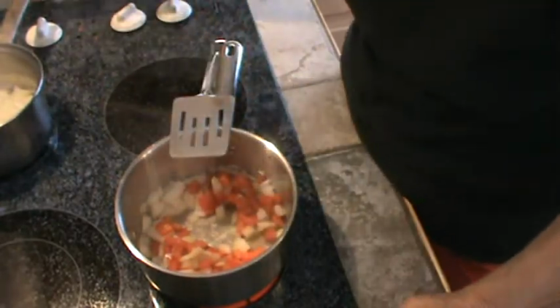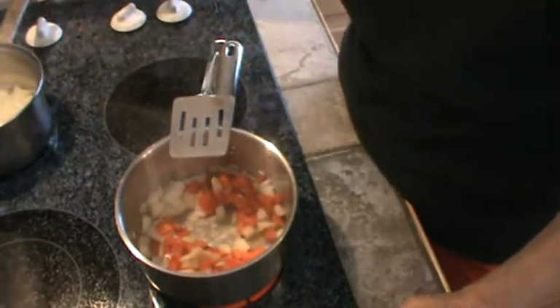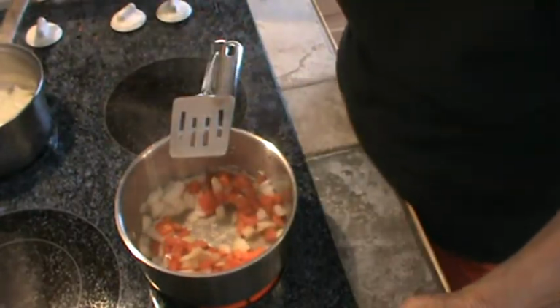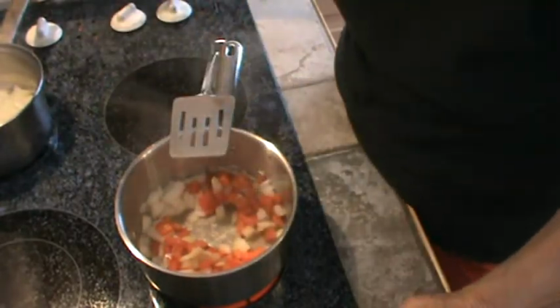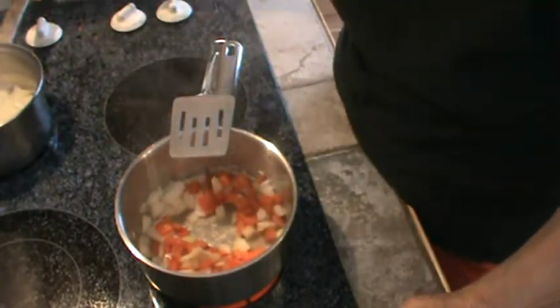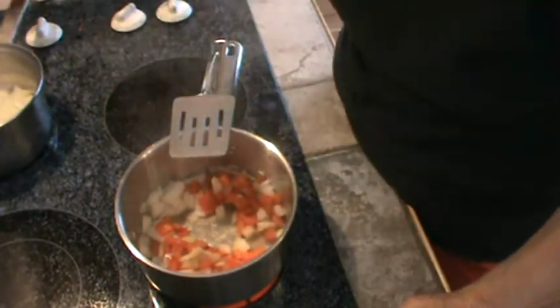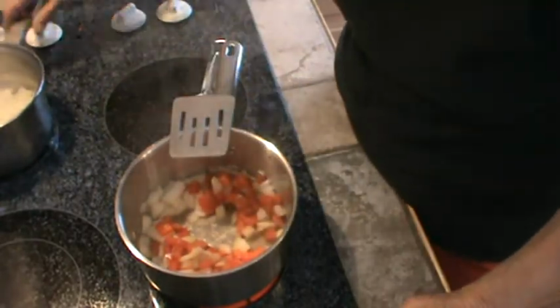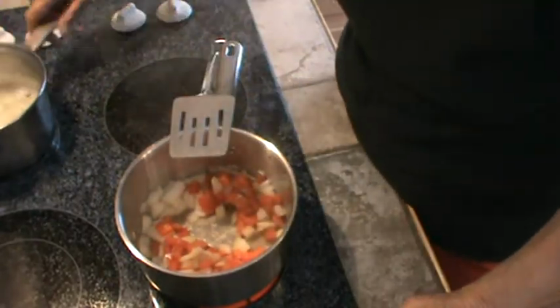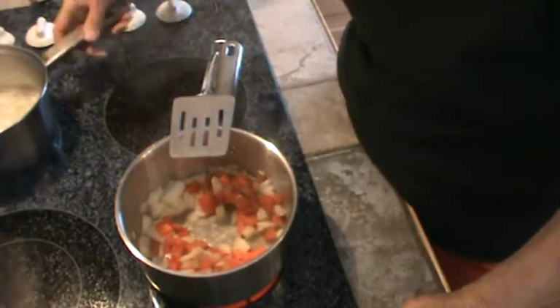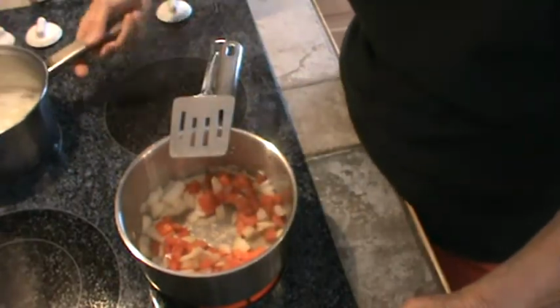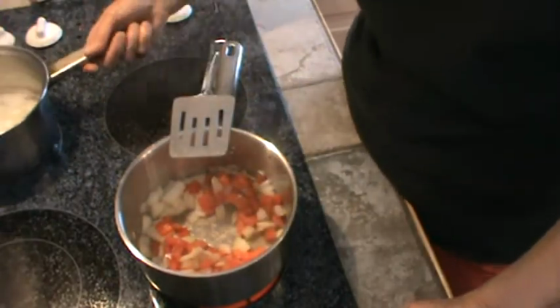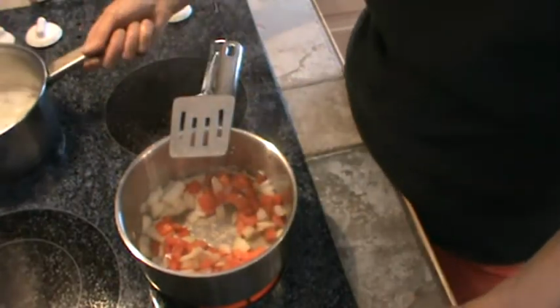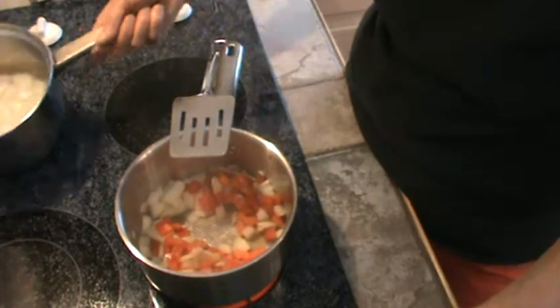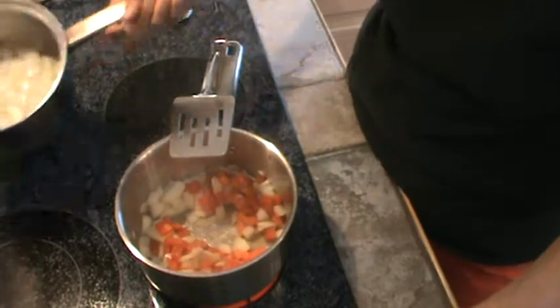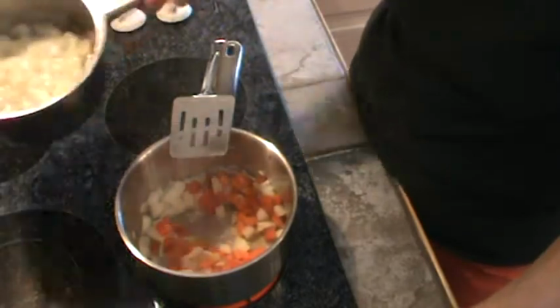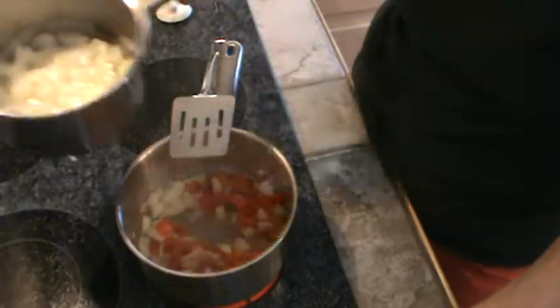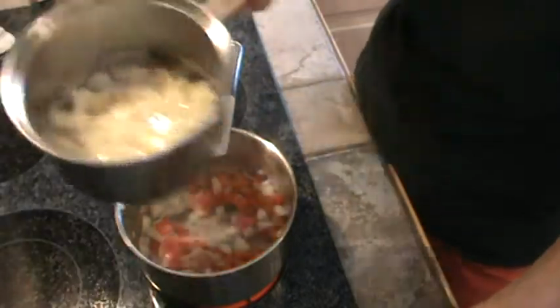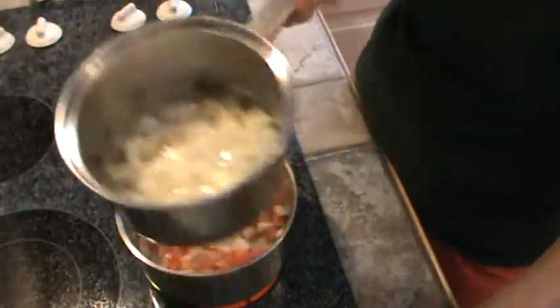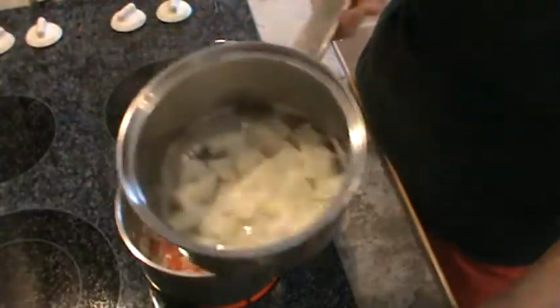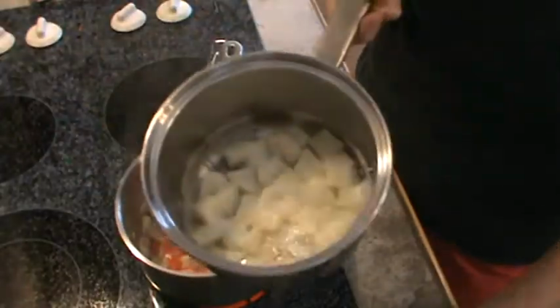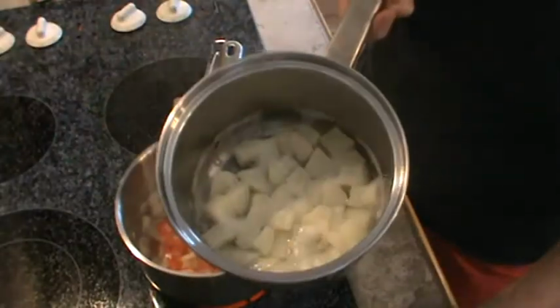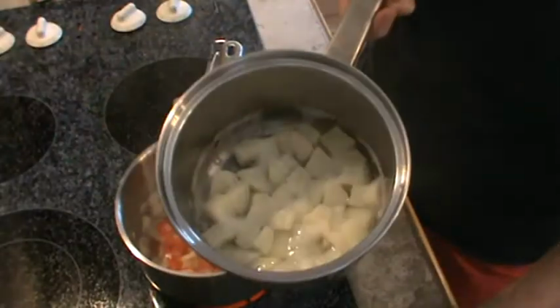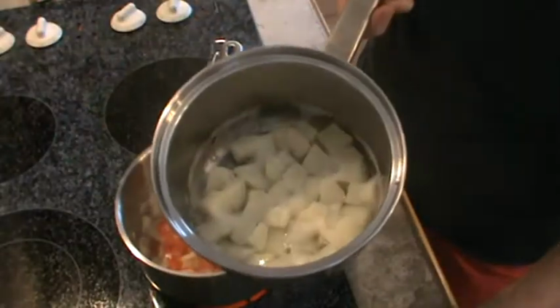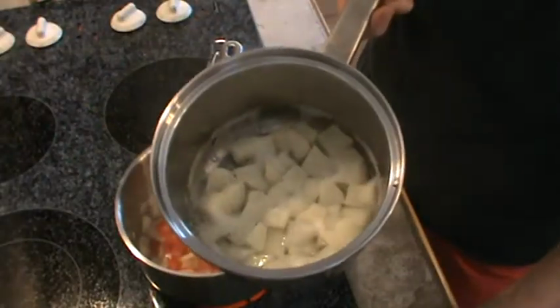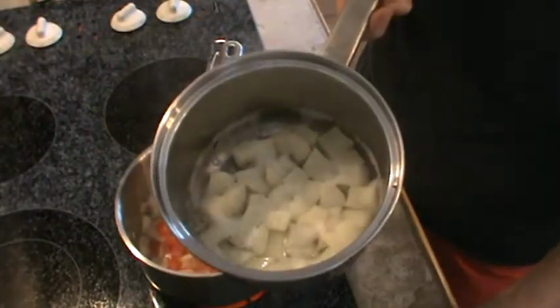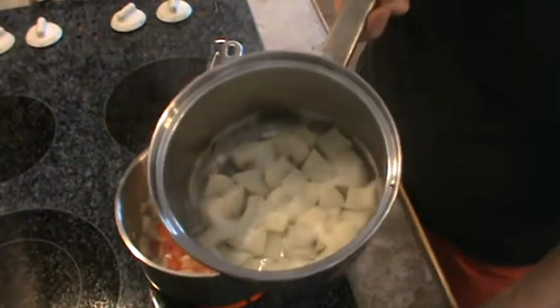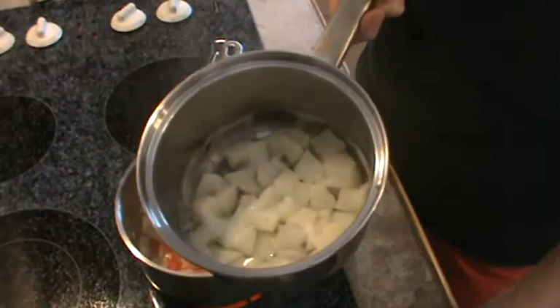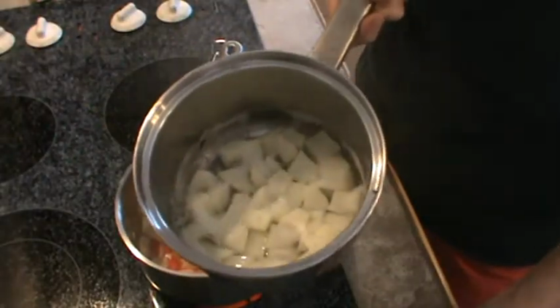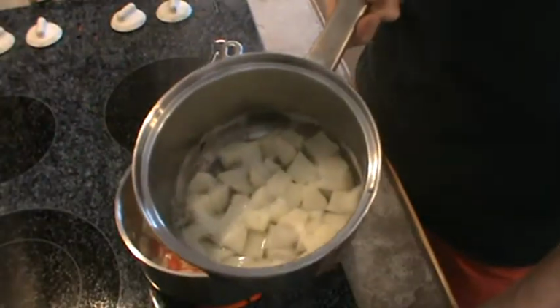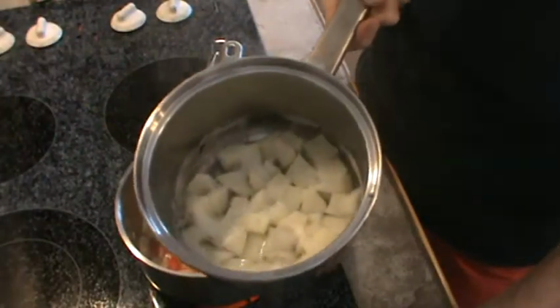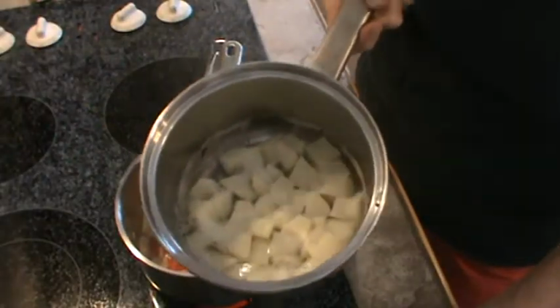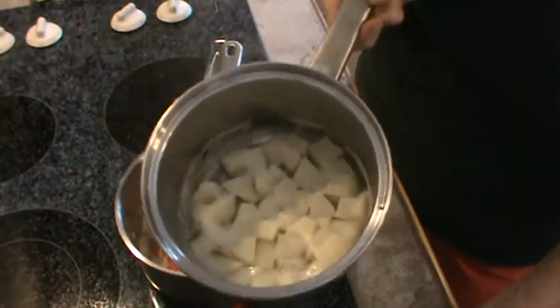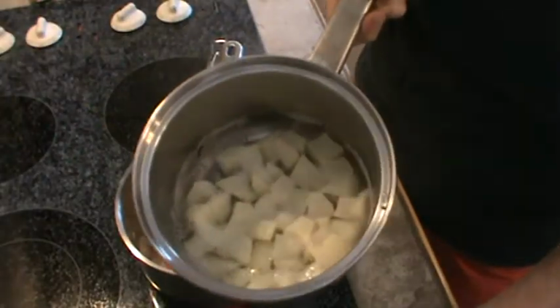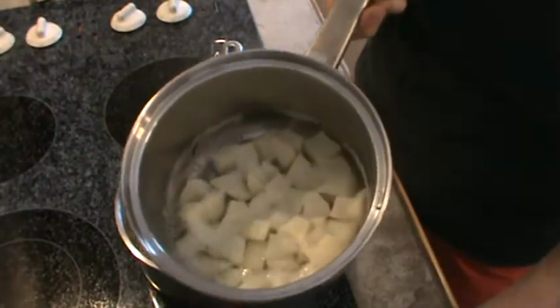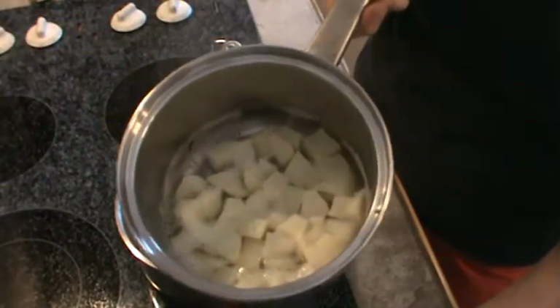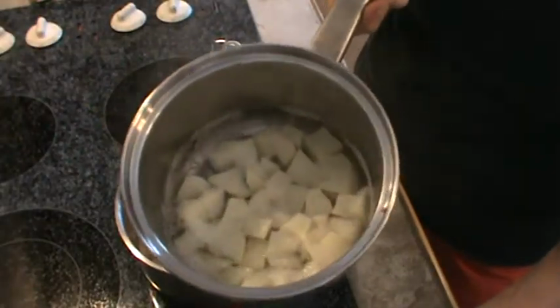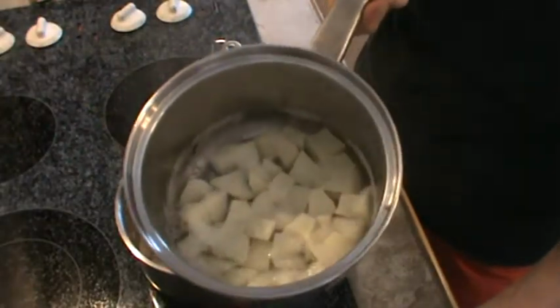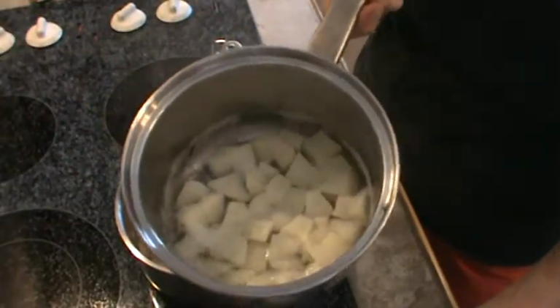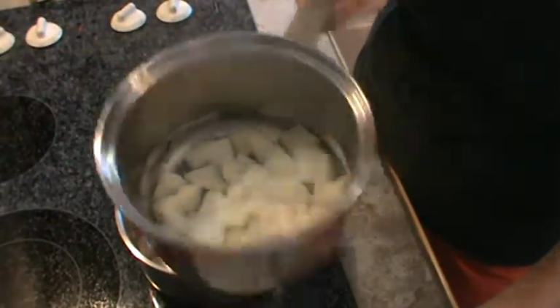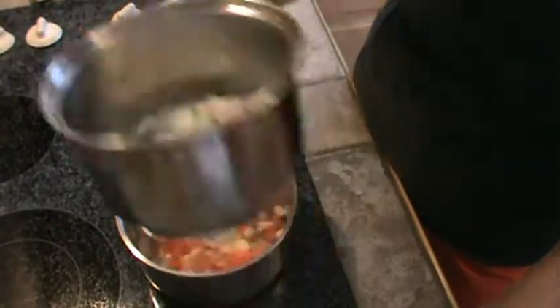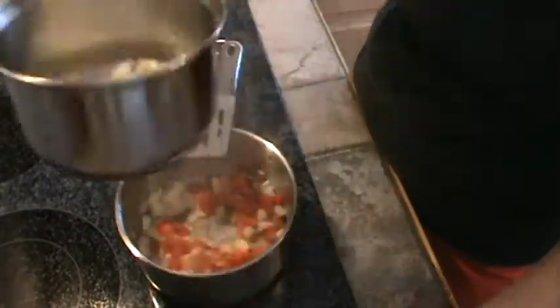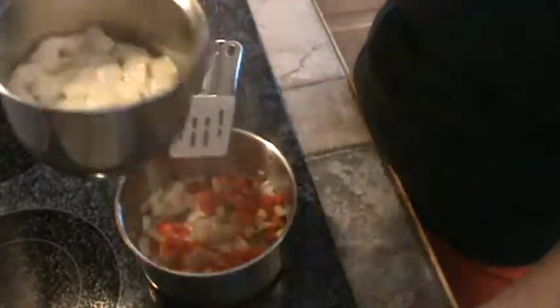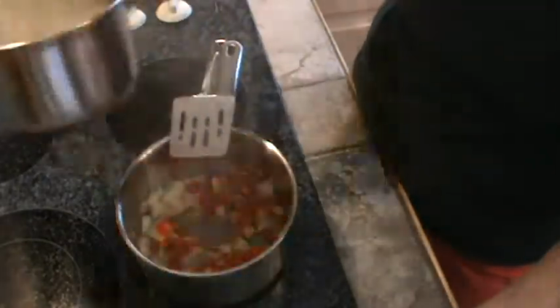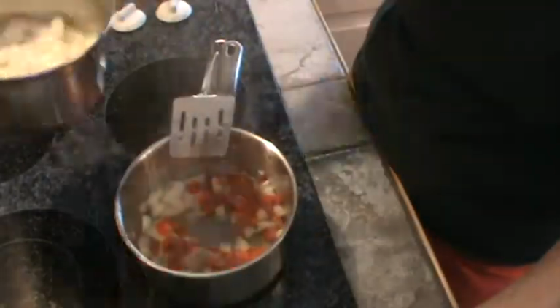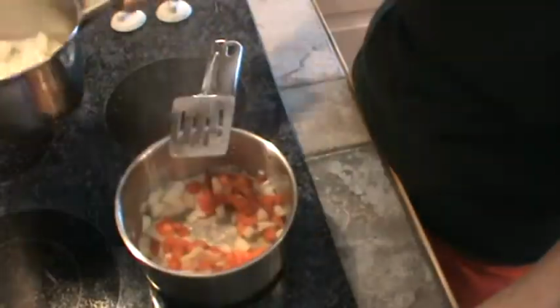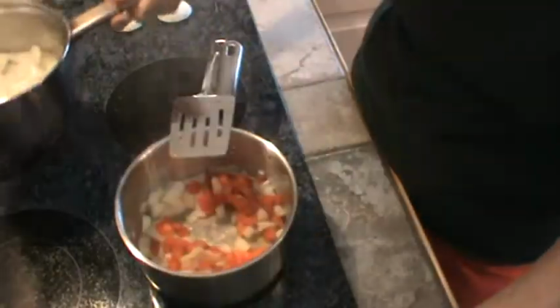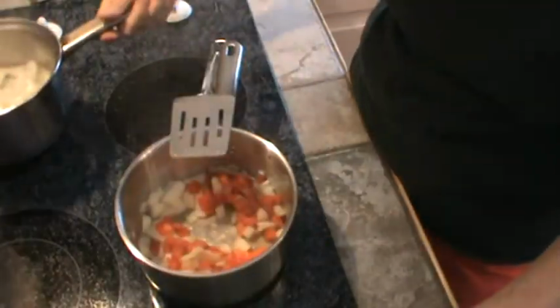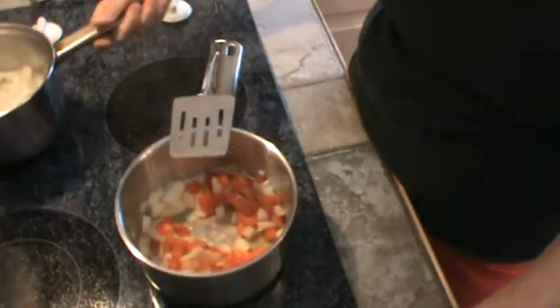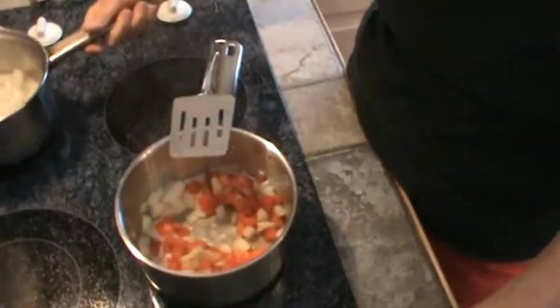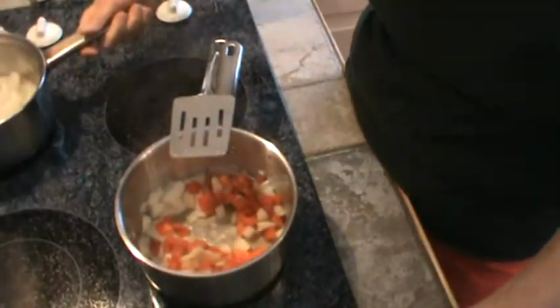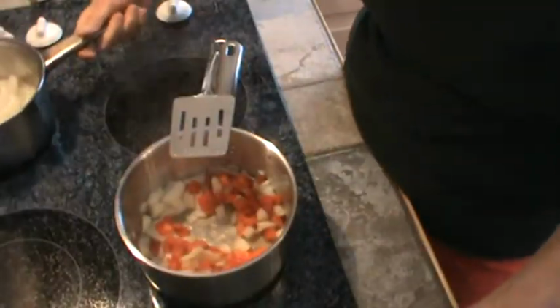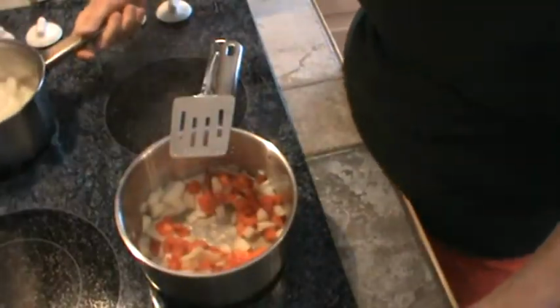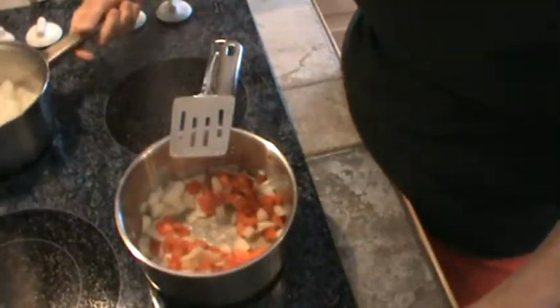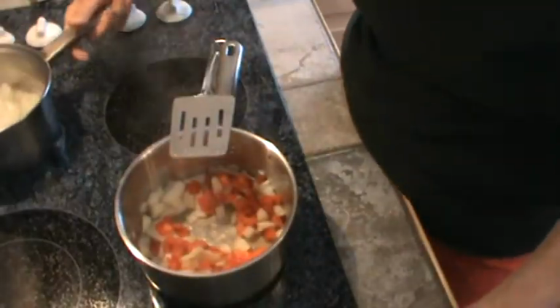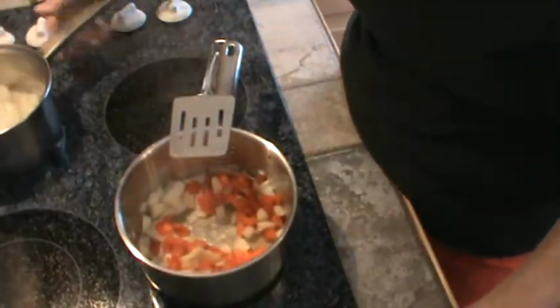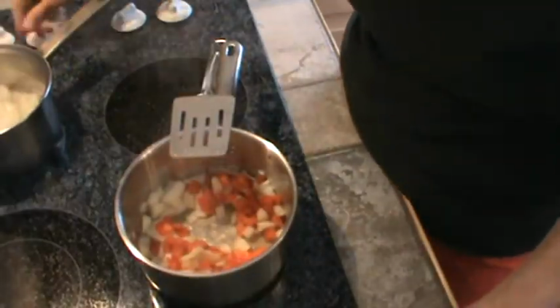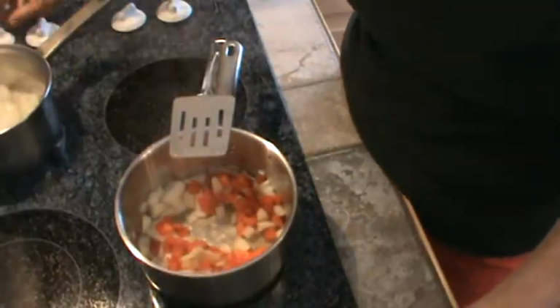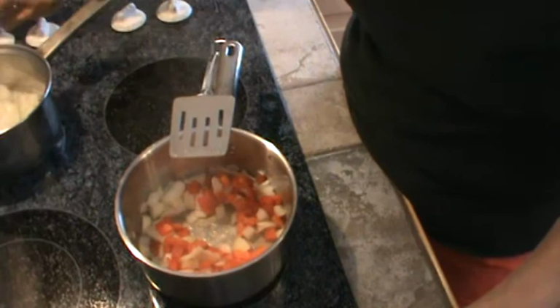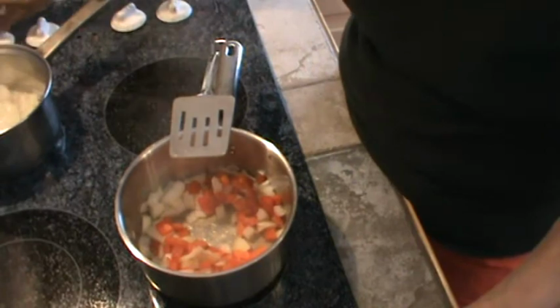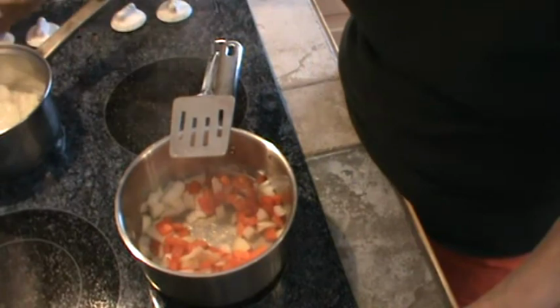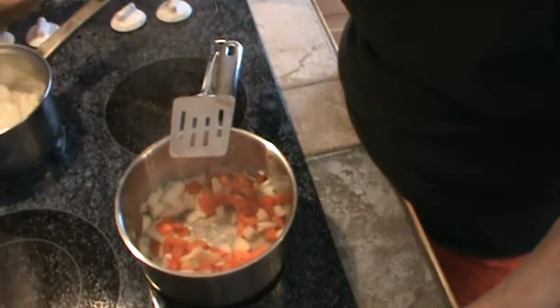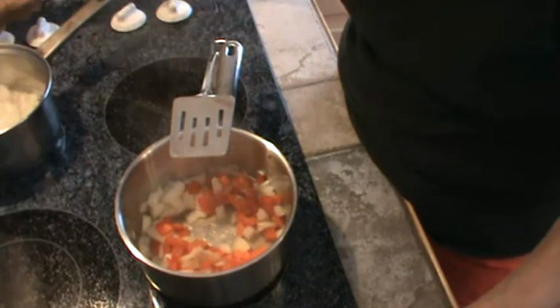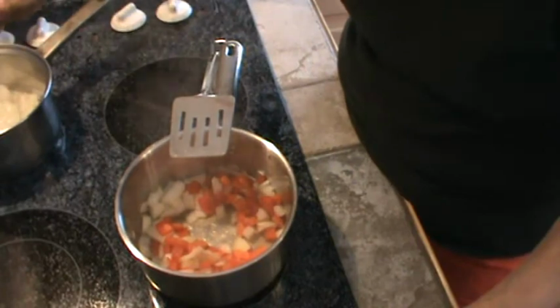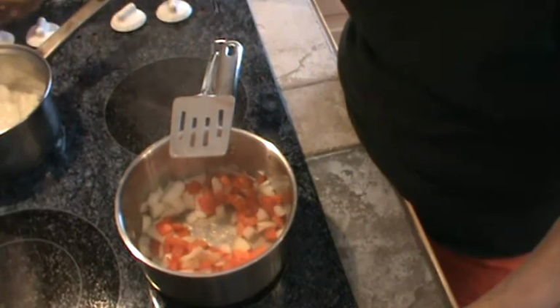So I've got two small red potatoes. I just cubed them up and boiled them. In fact, they're already done.